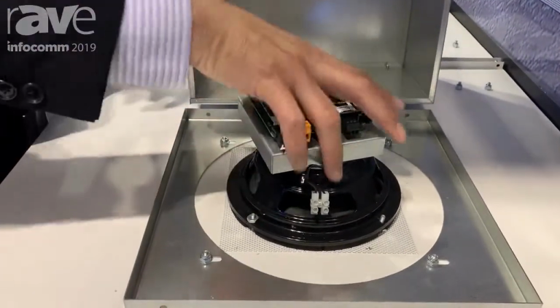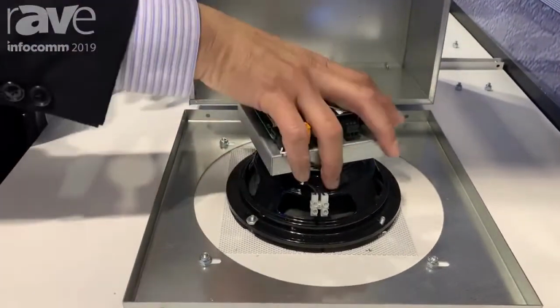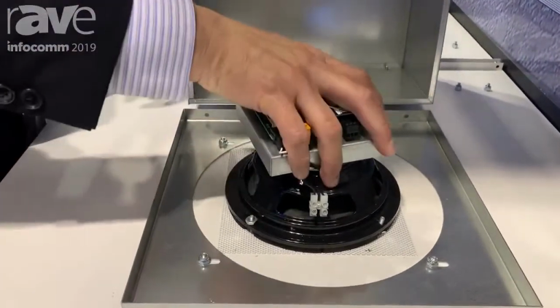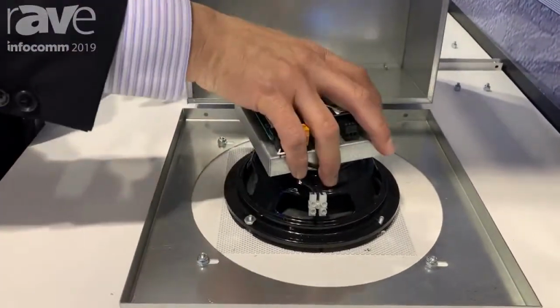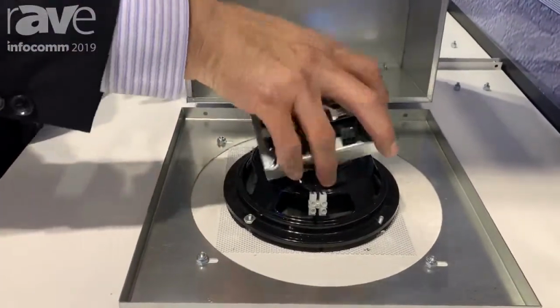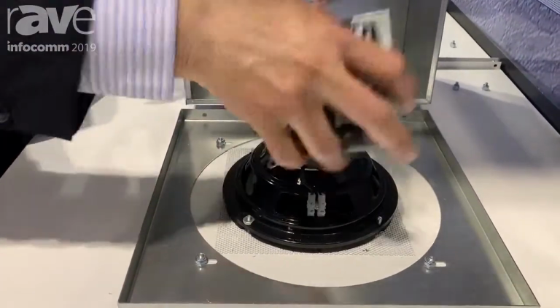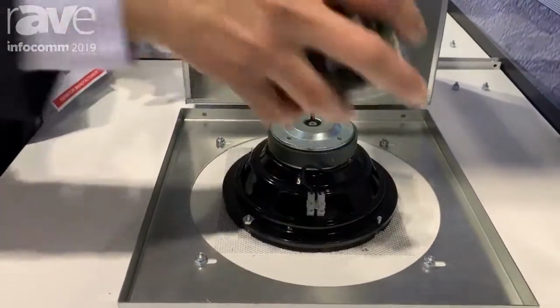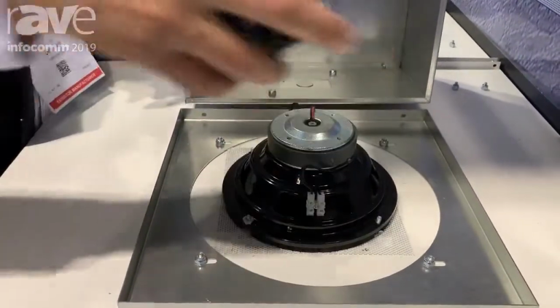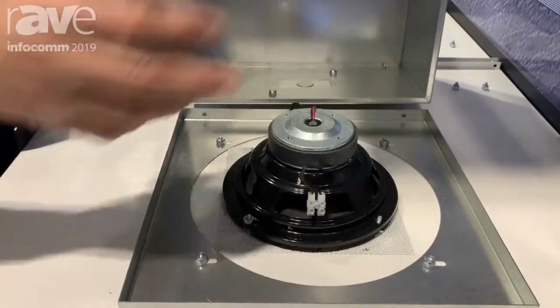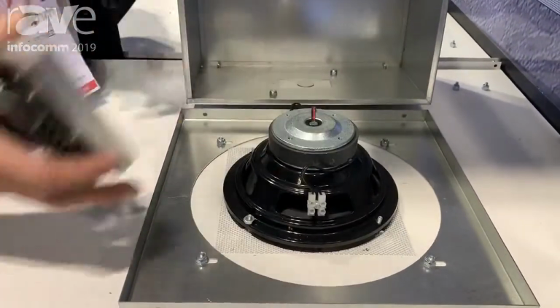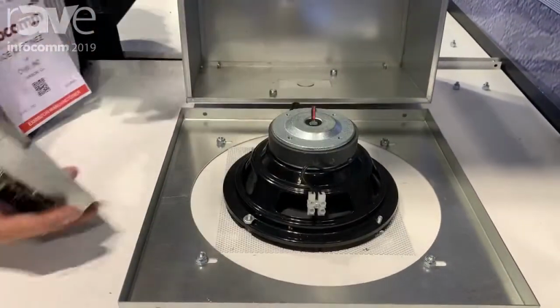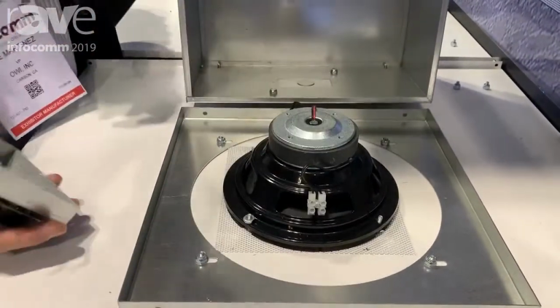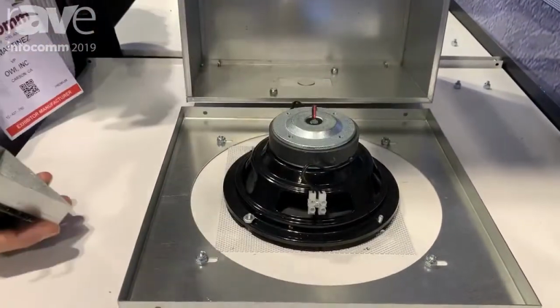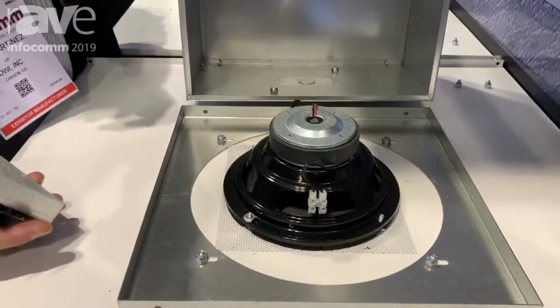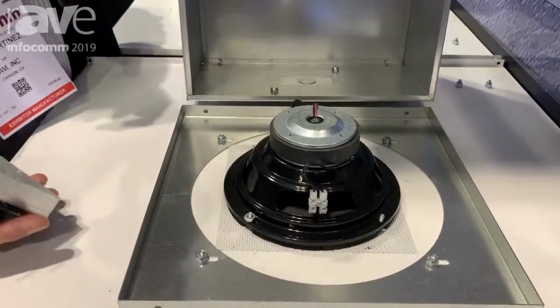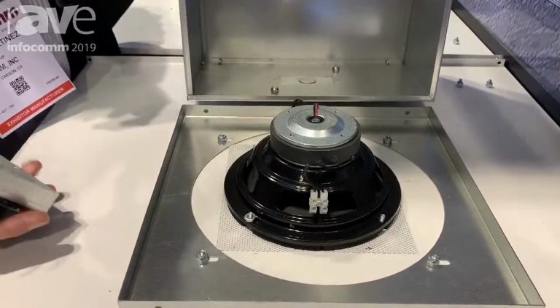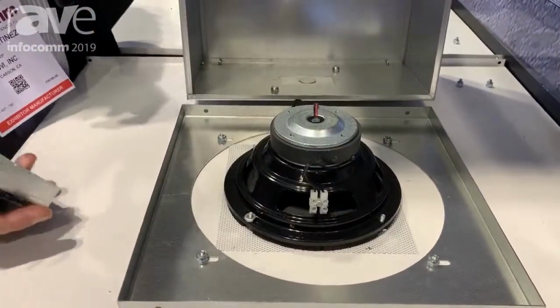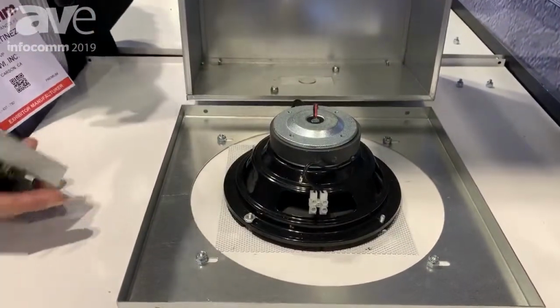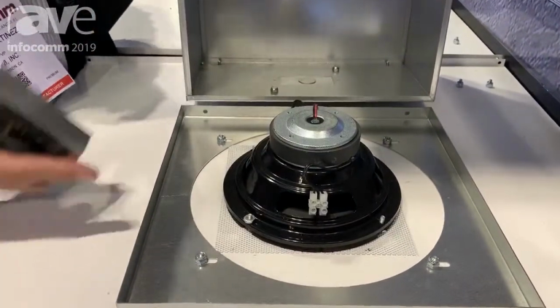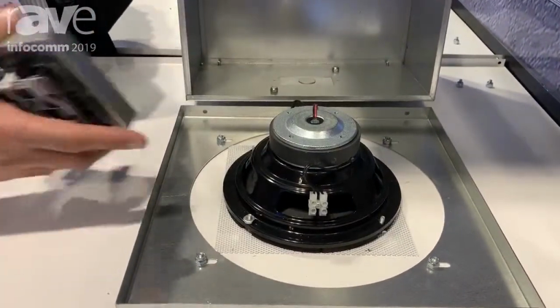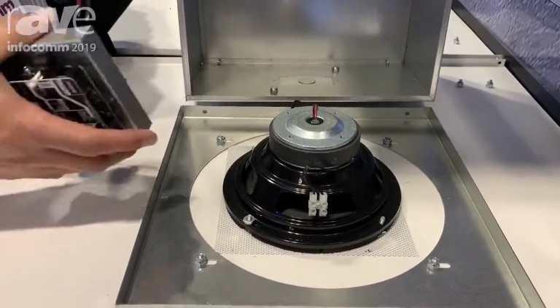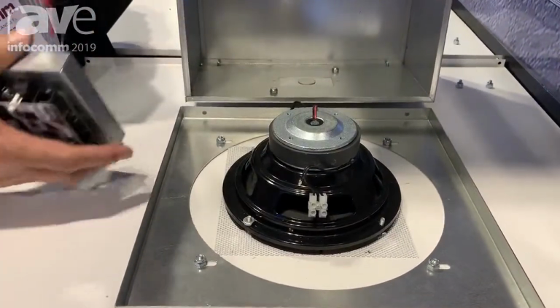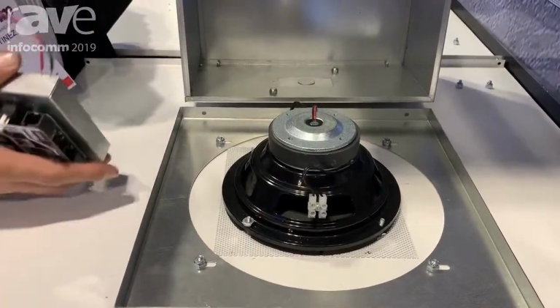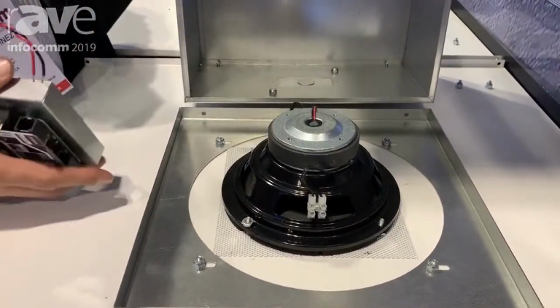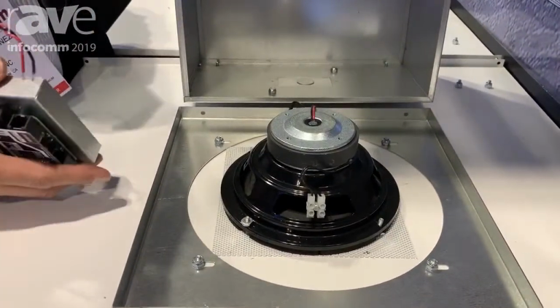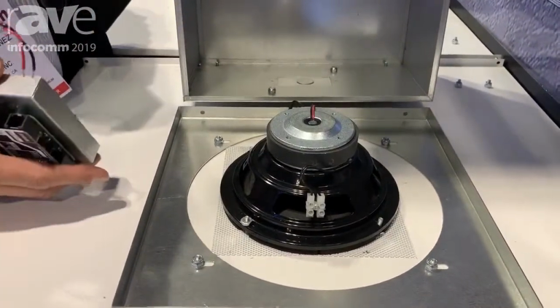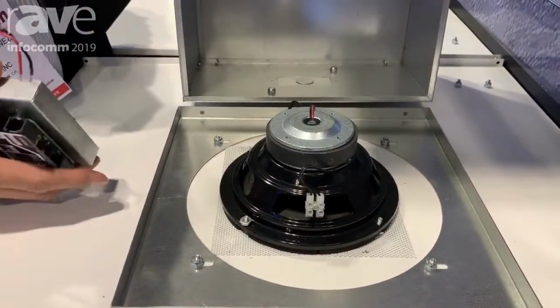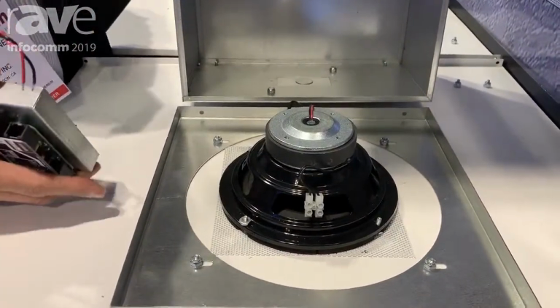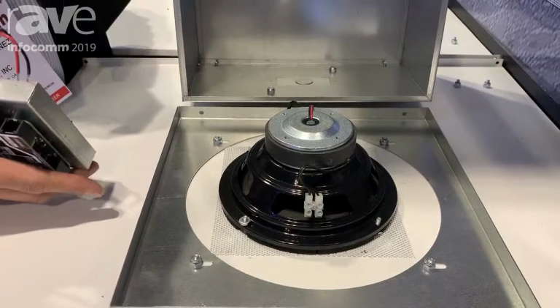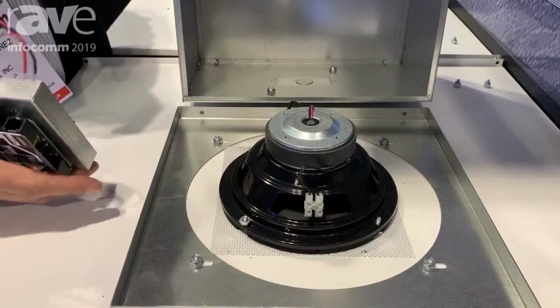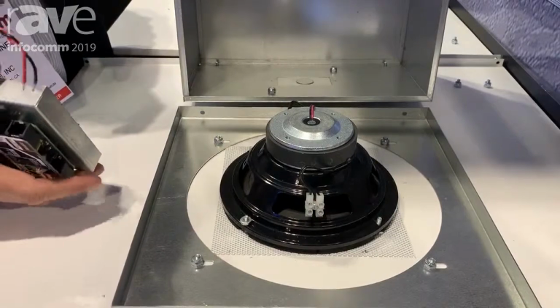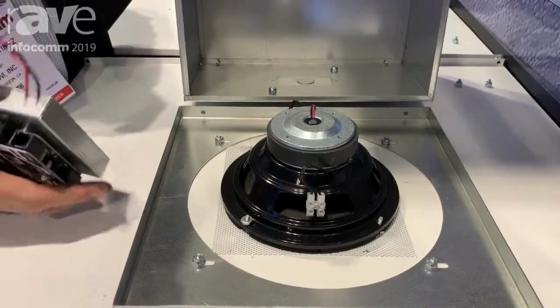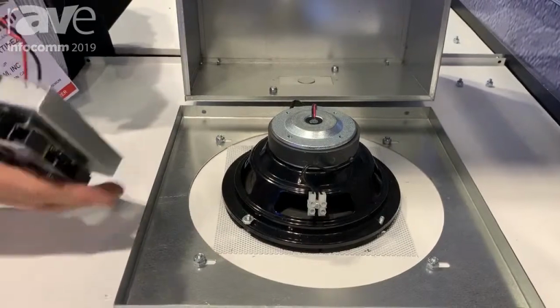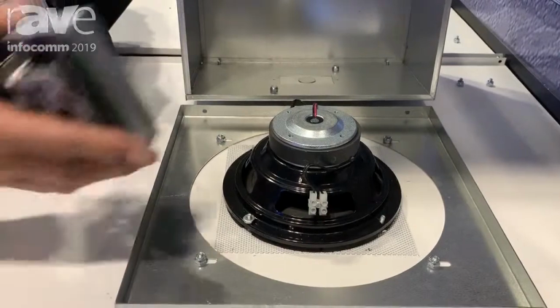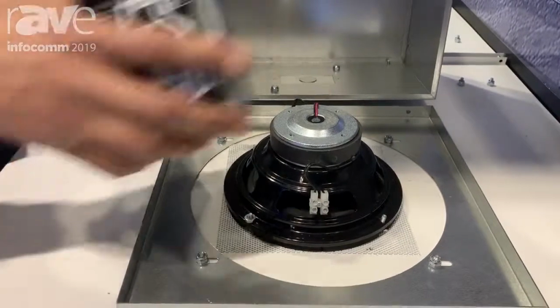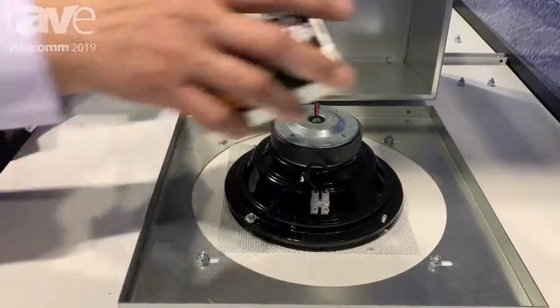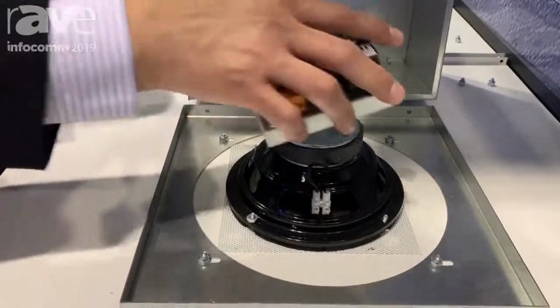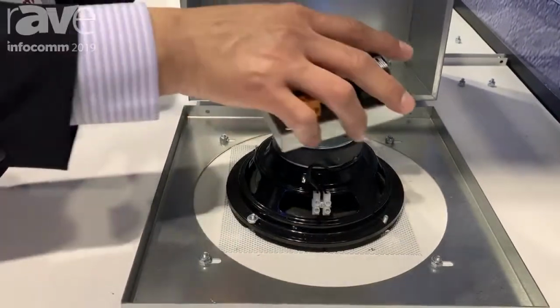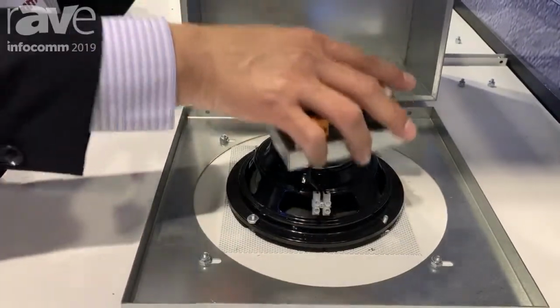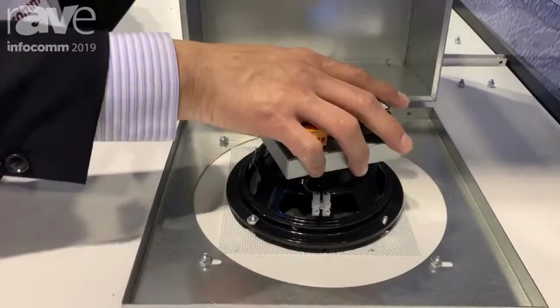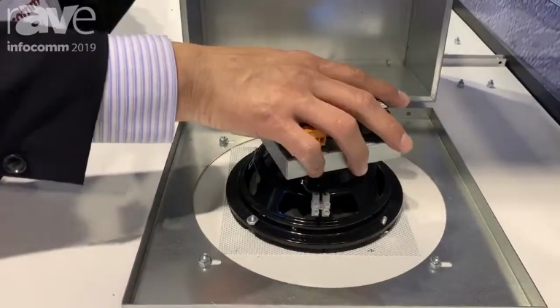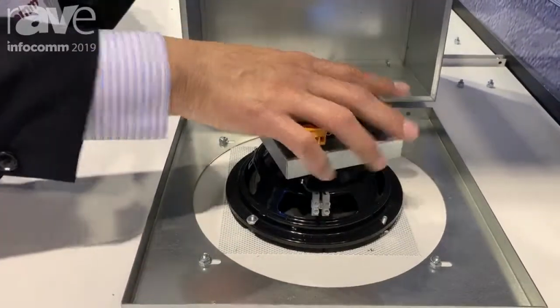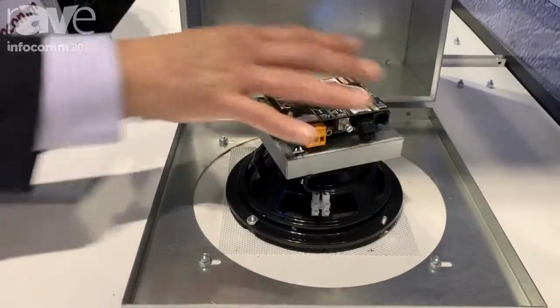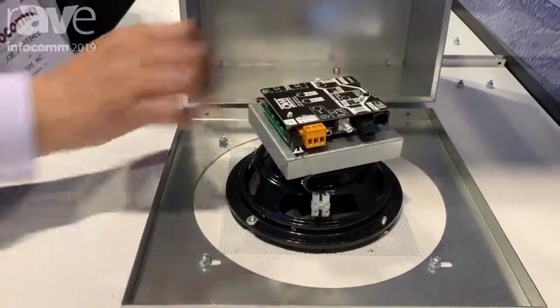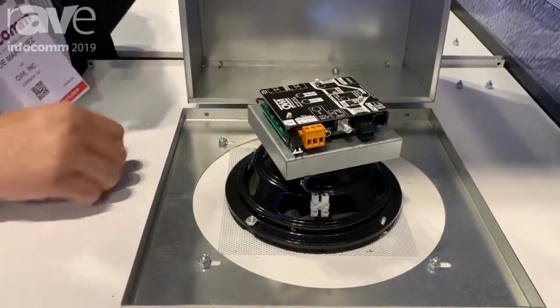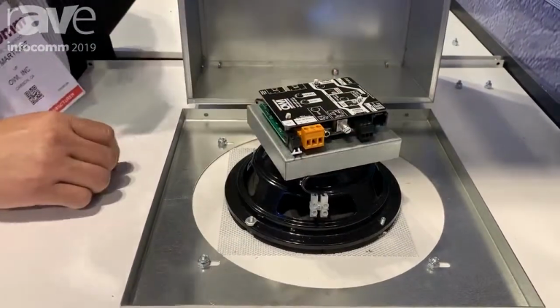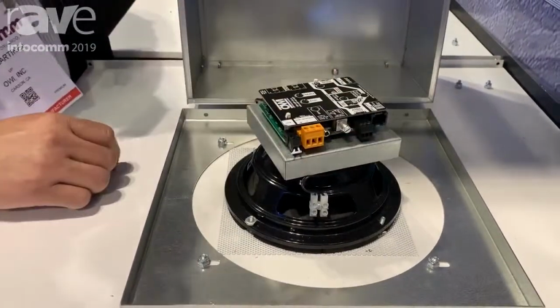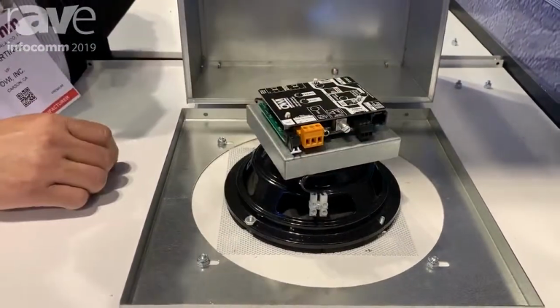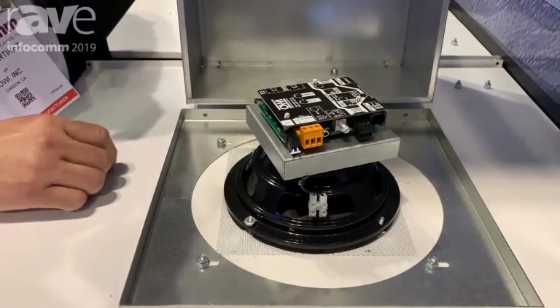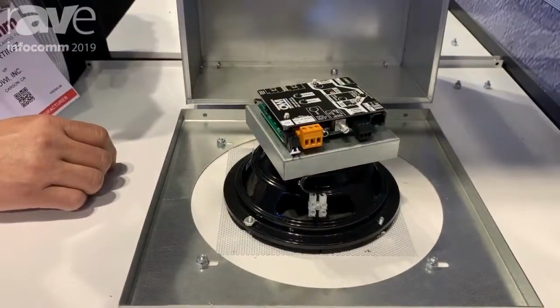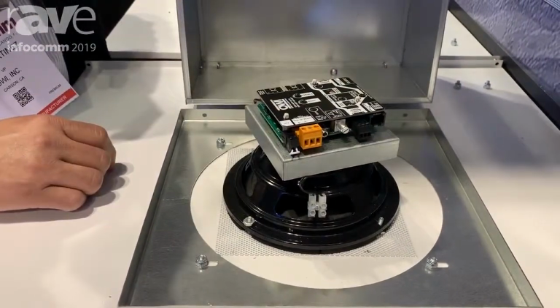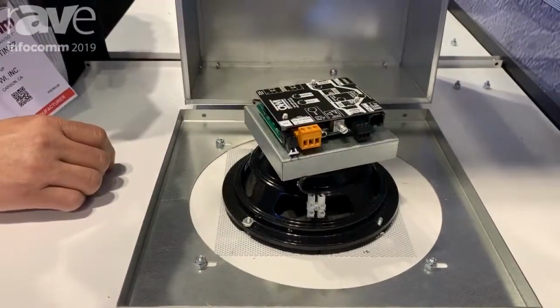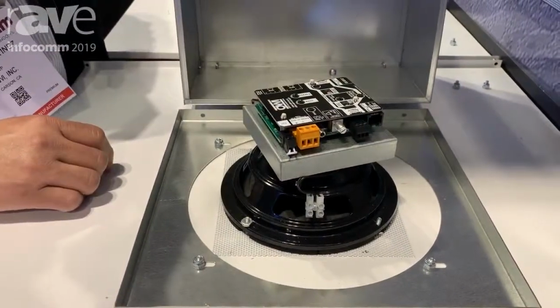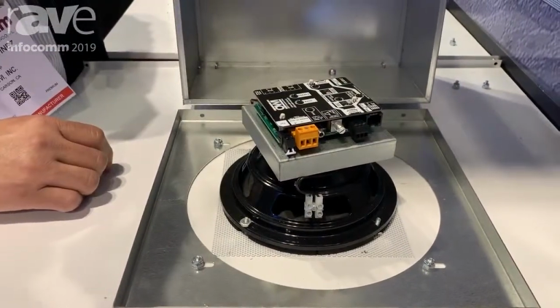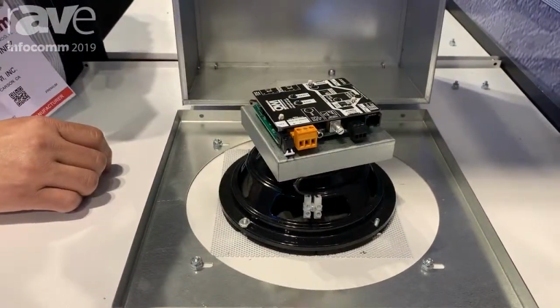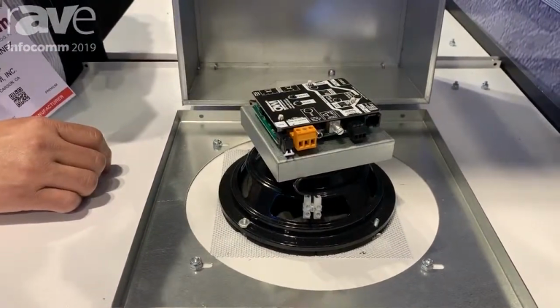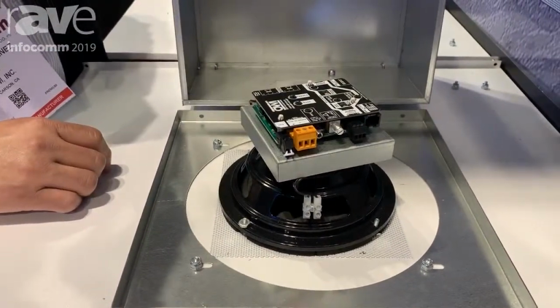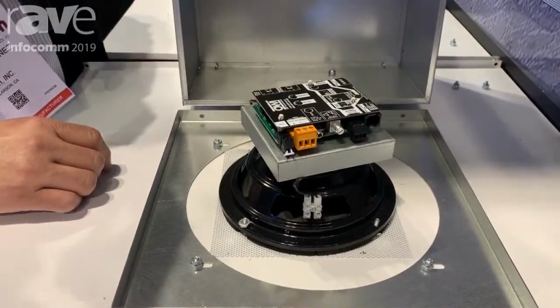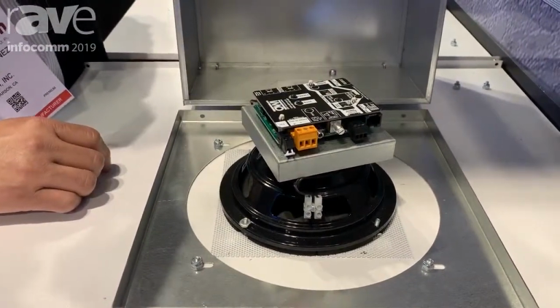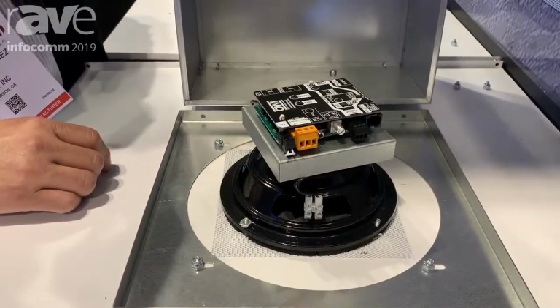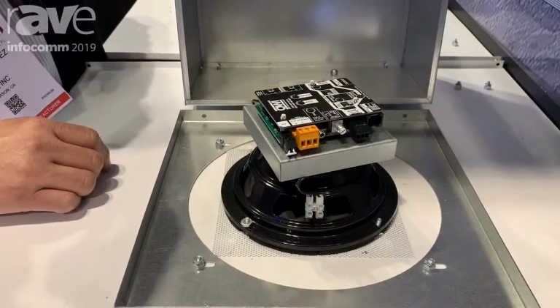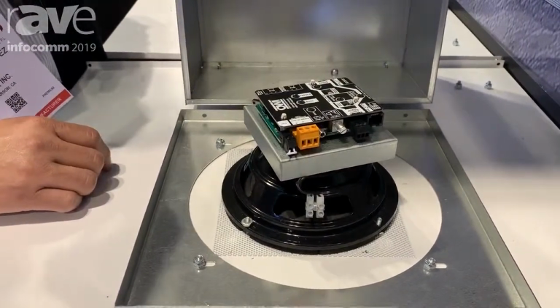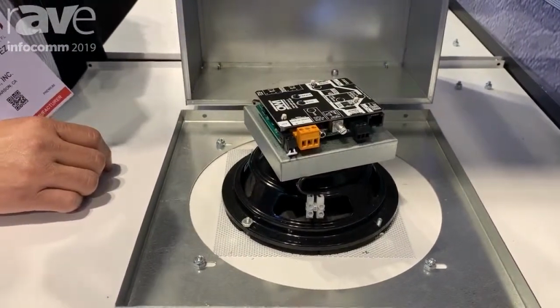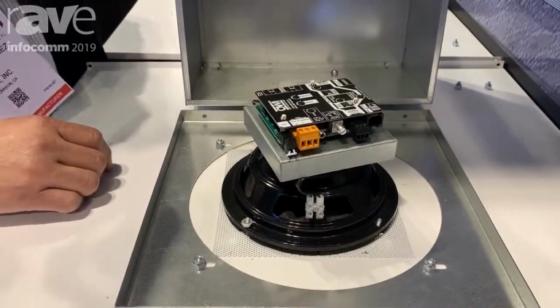The amplifier is magnetically connected. It's an 8 ohm speaker, 70 volt. Add the amplifier to it and it becomes an amplified unit.